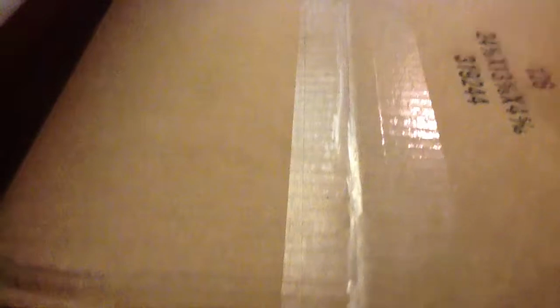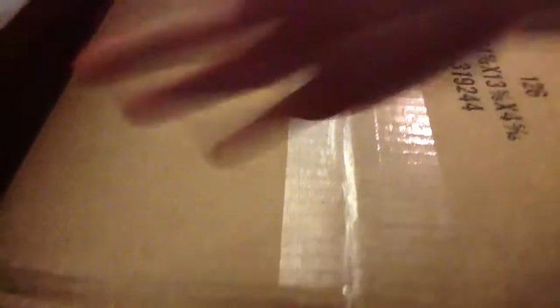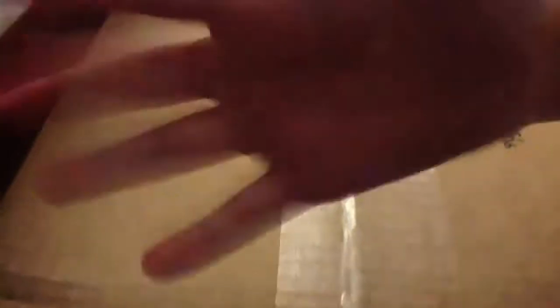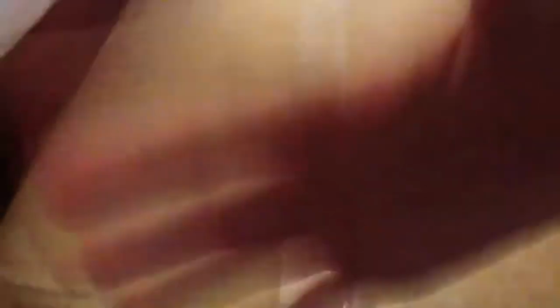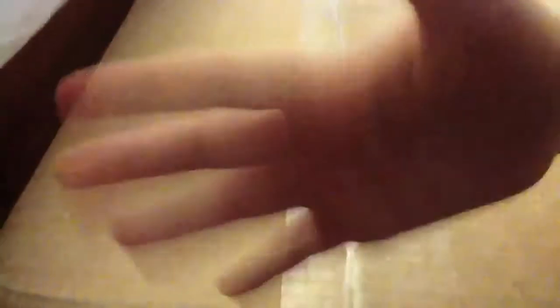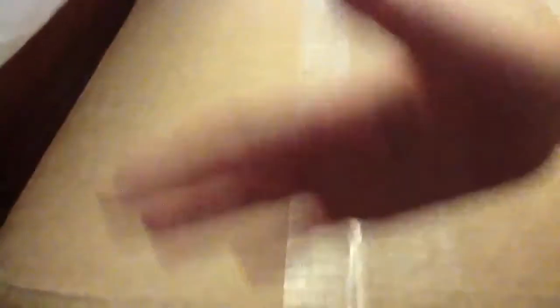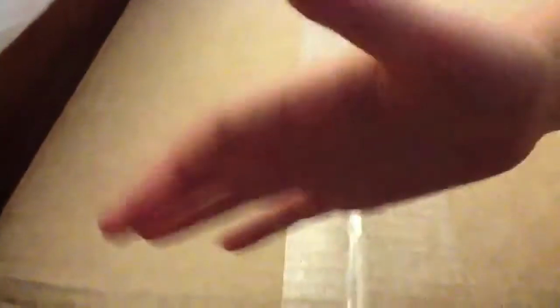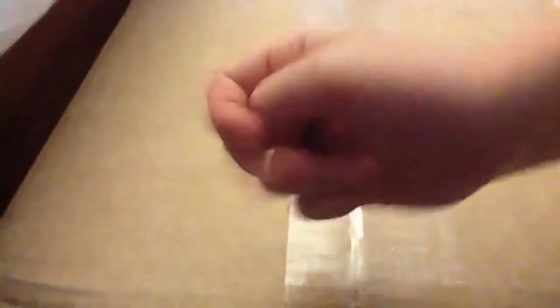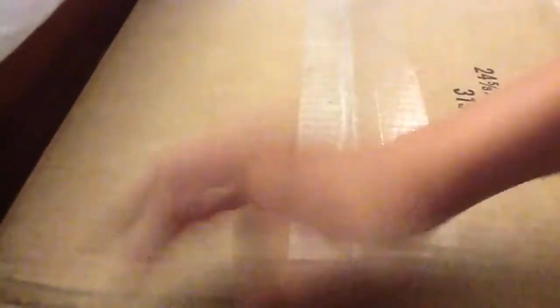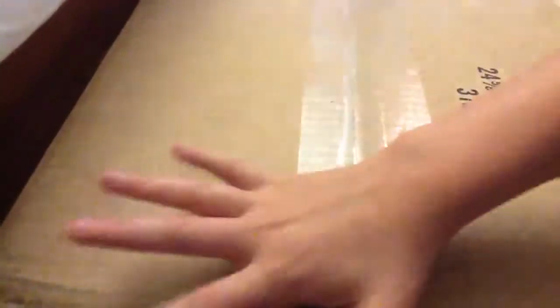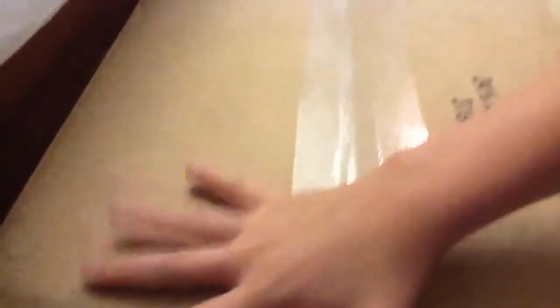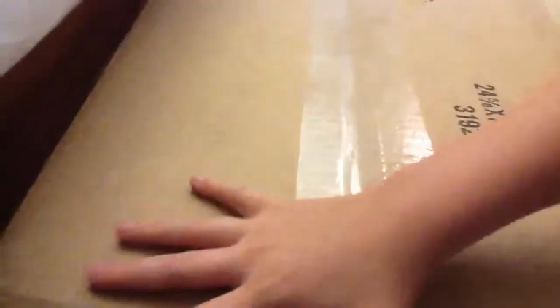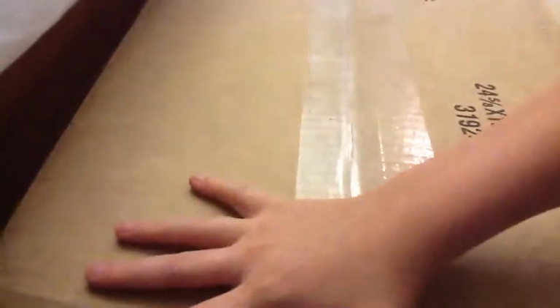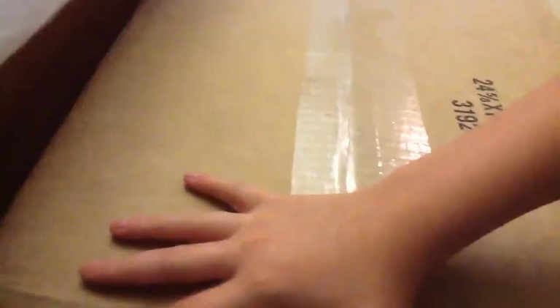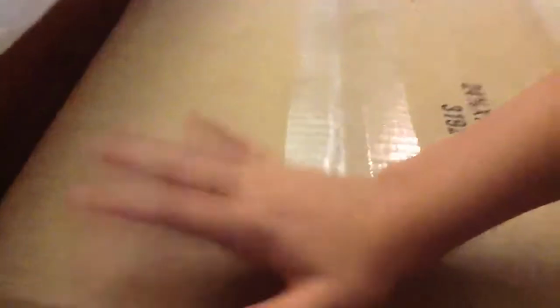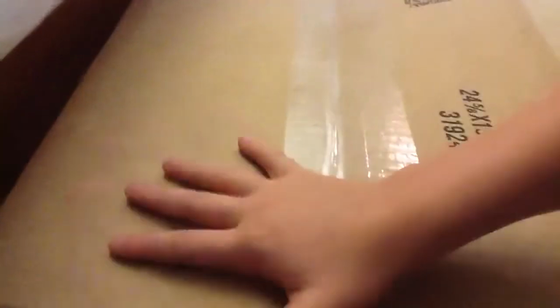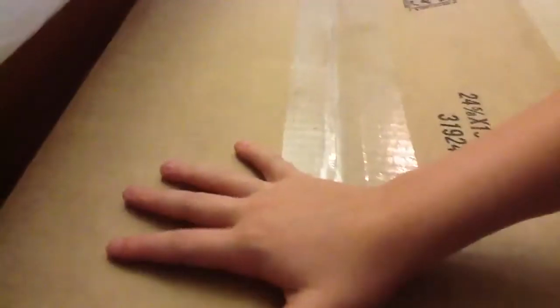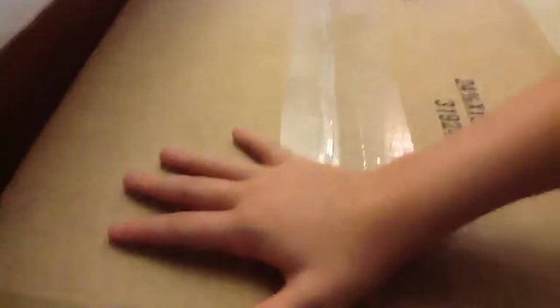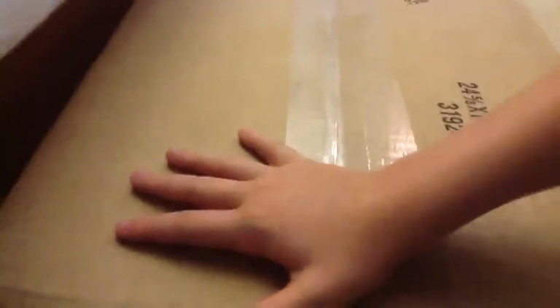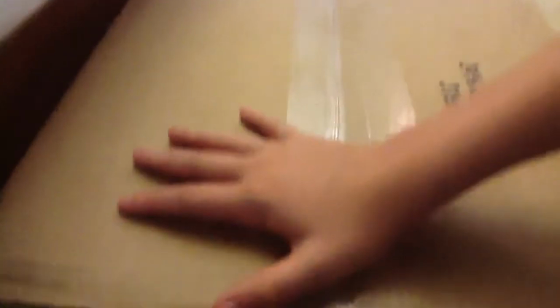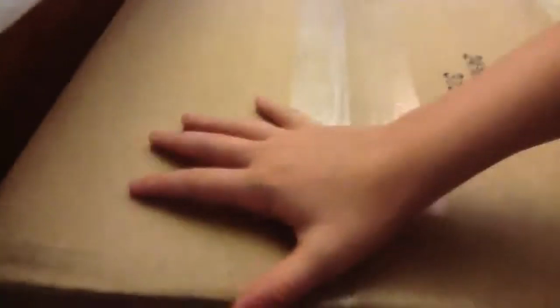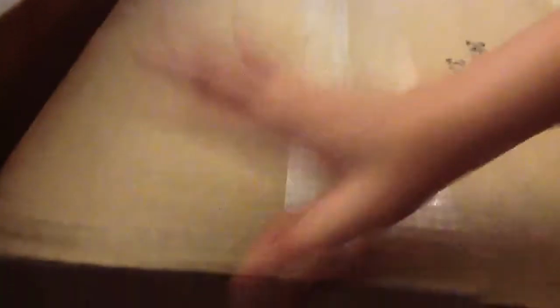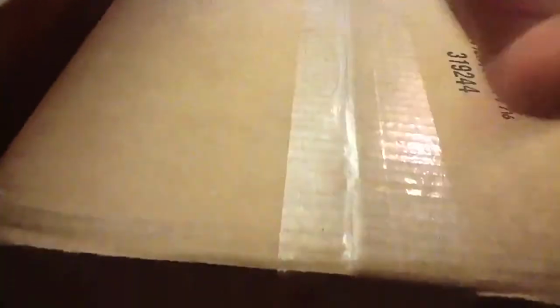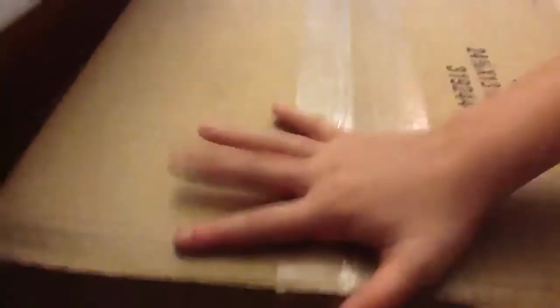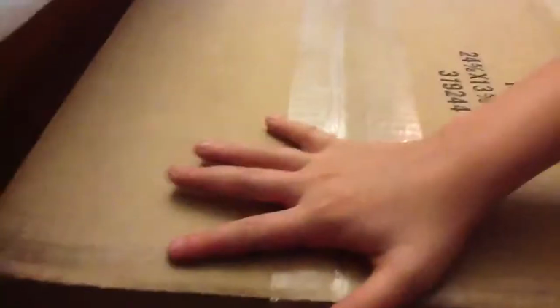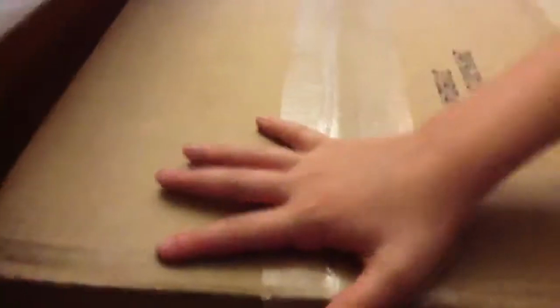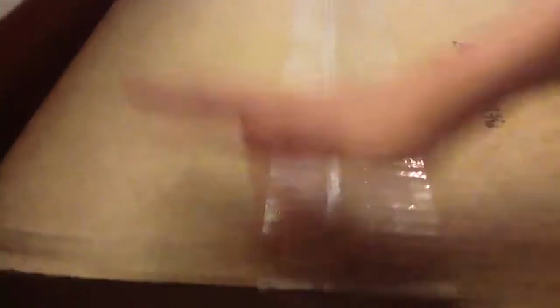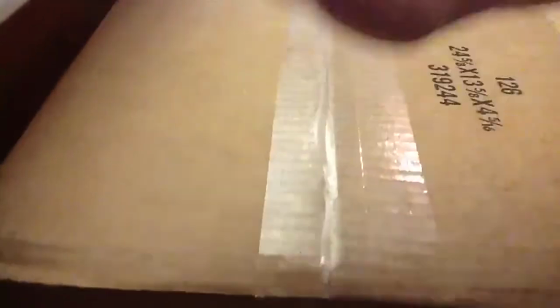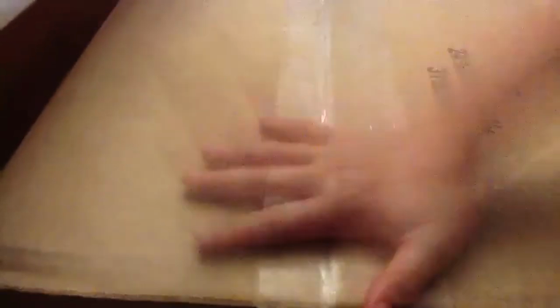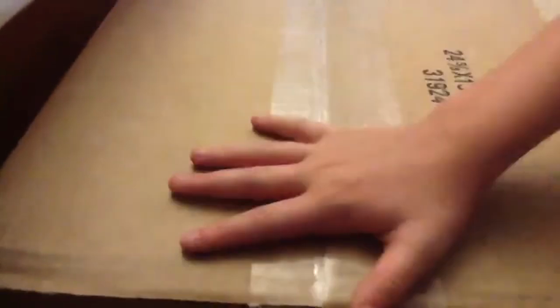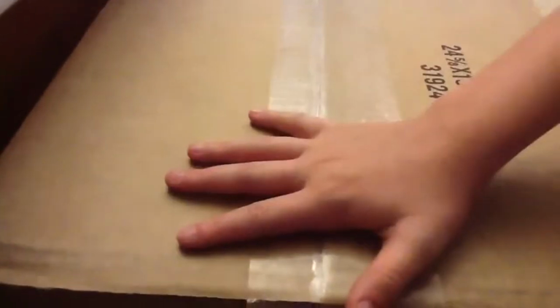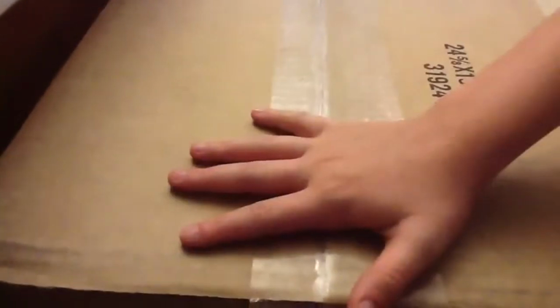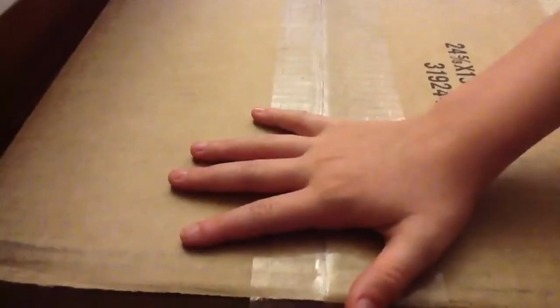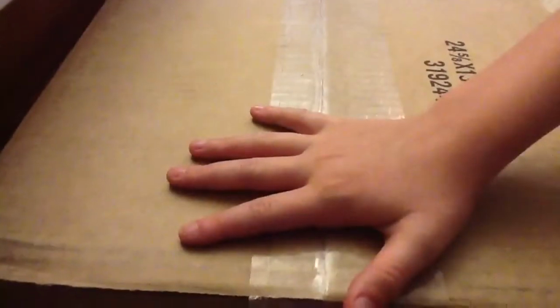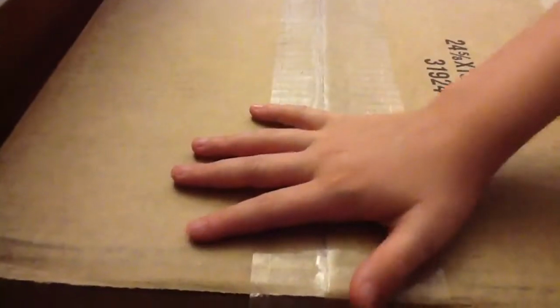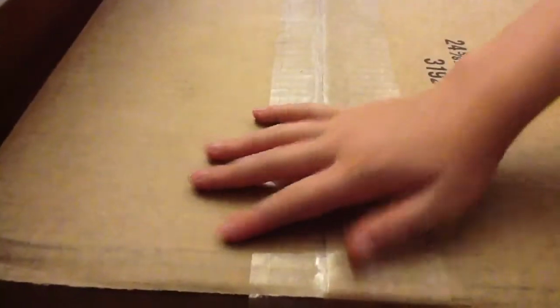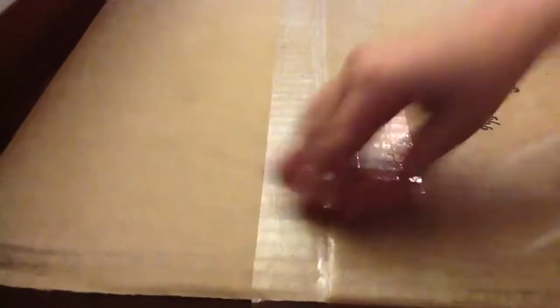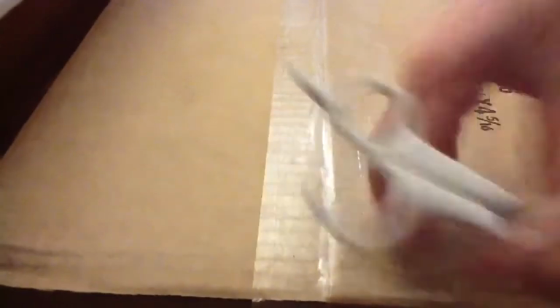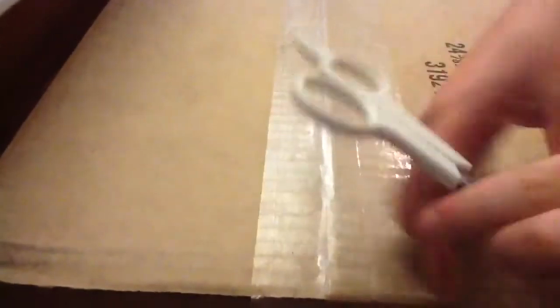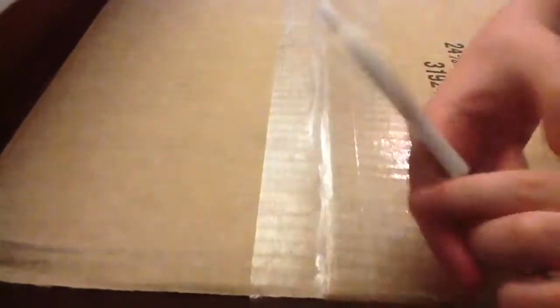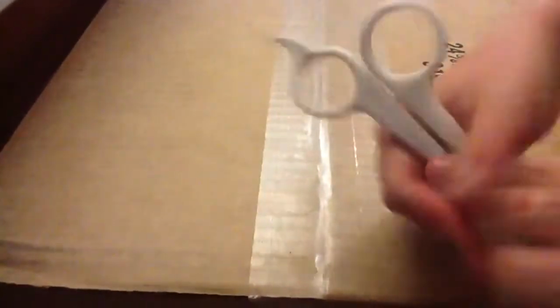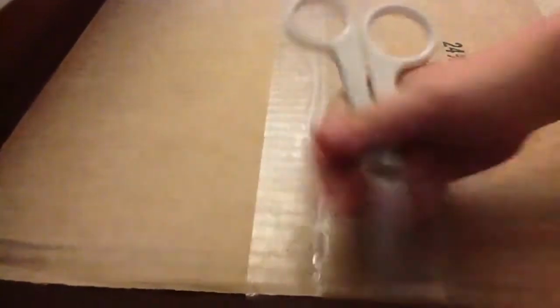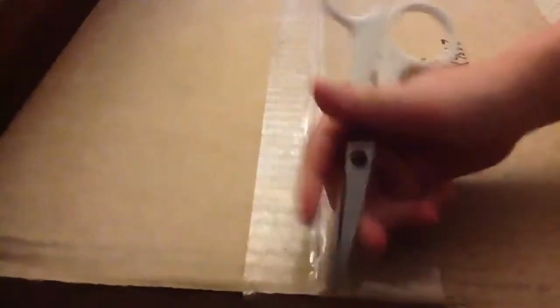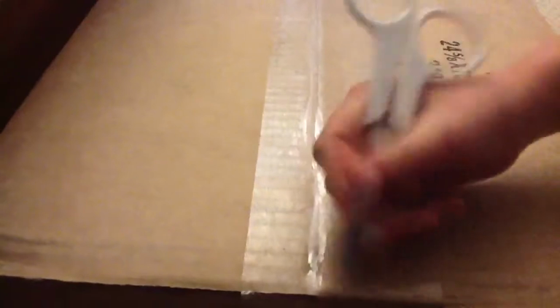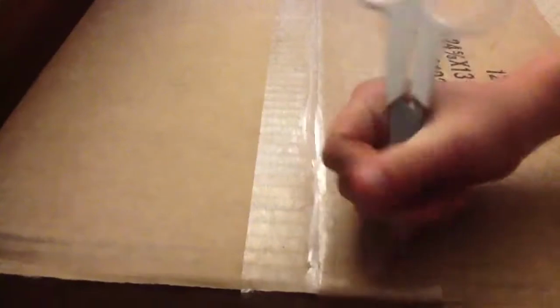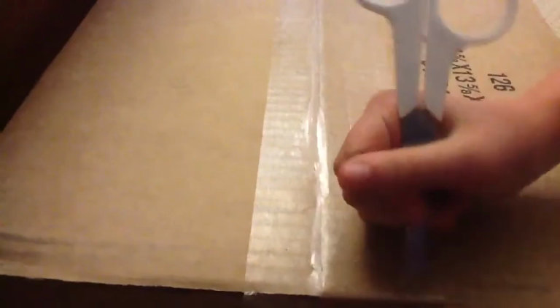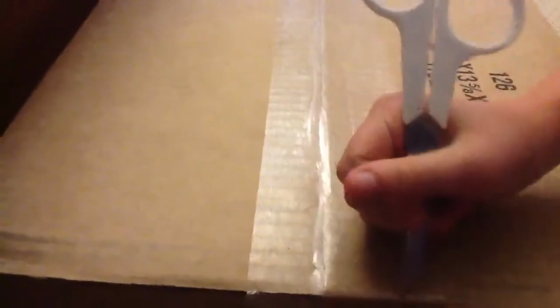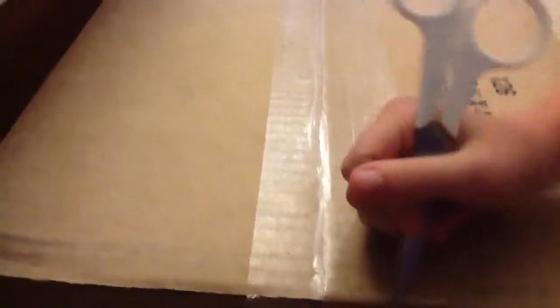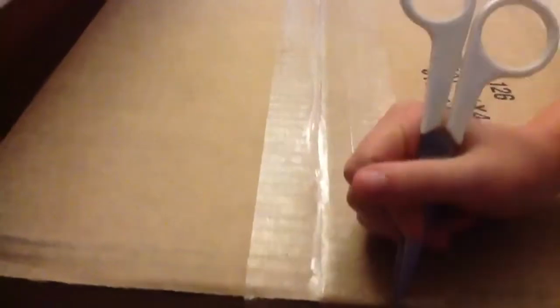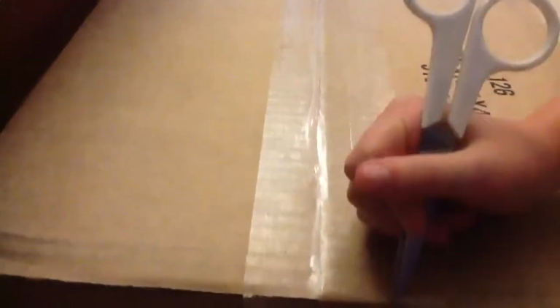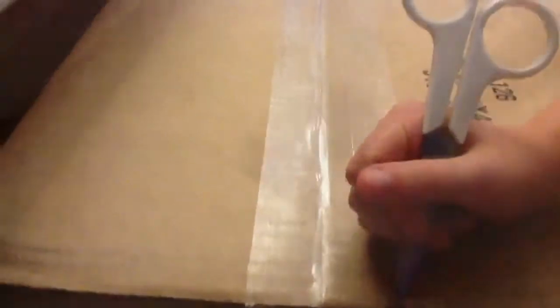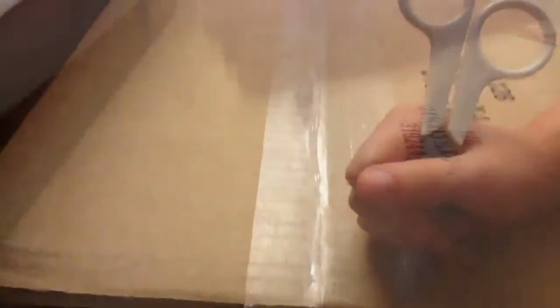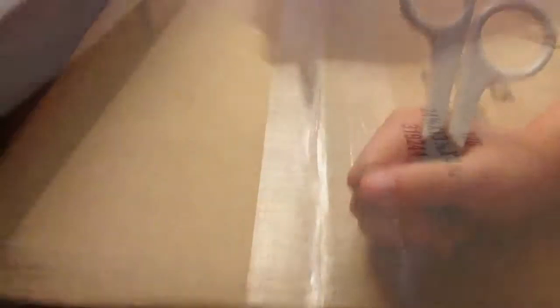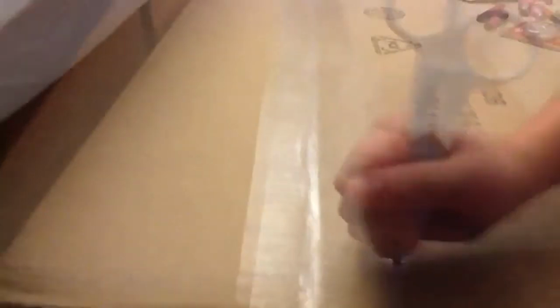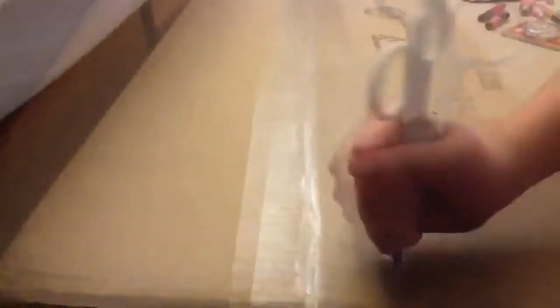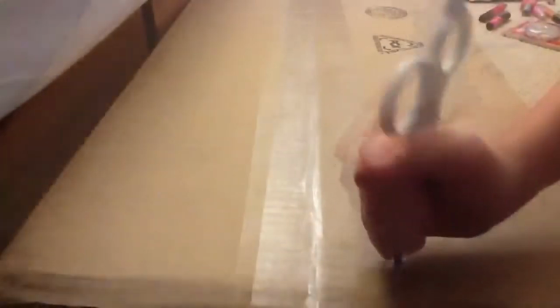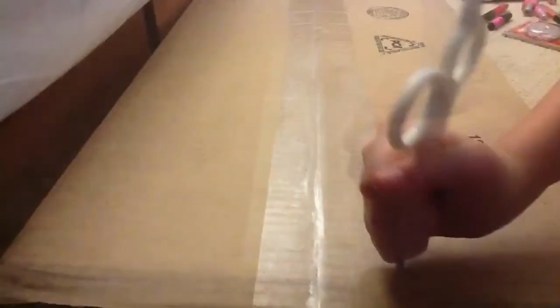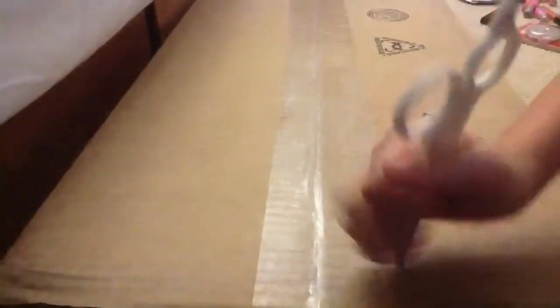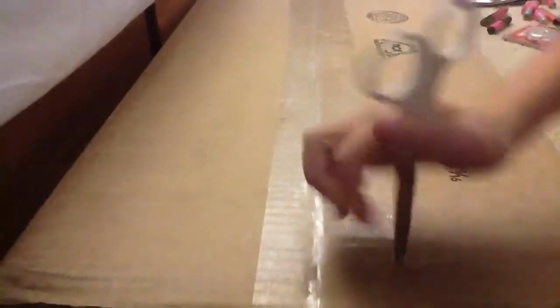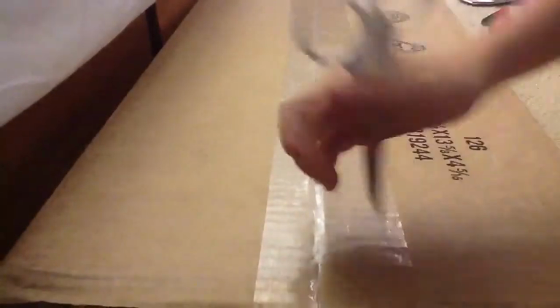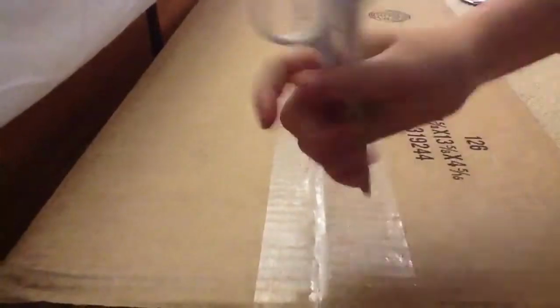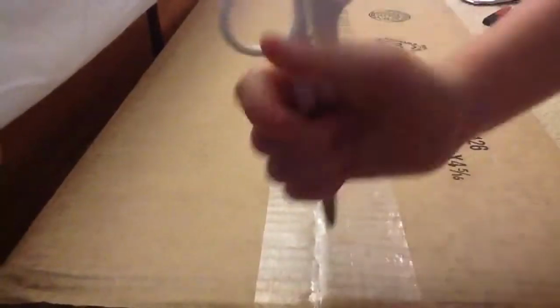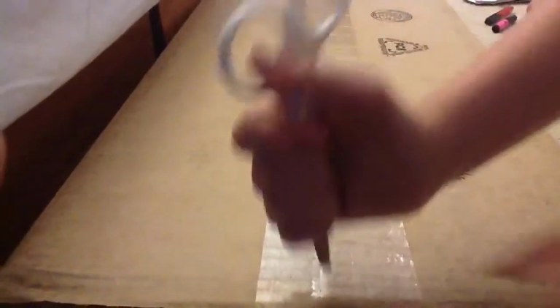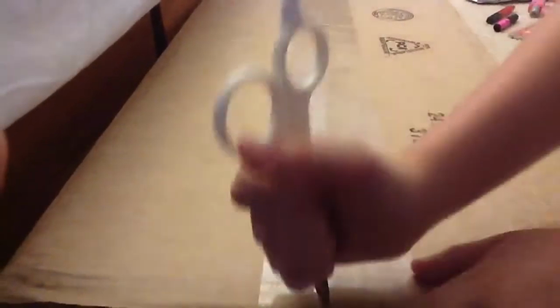Hey guys, I got my package from Toys R Us. It just came. So I'm going to open it for you. Let's open it.